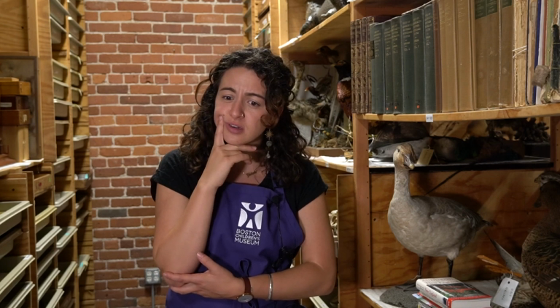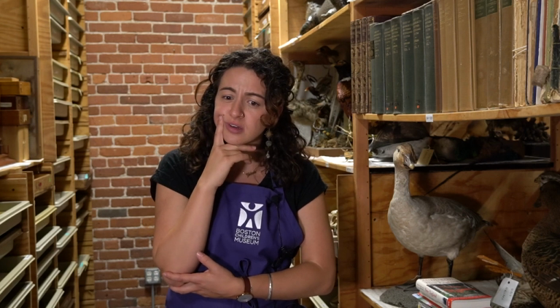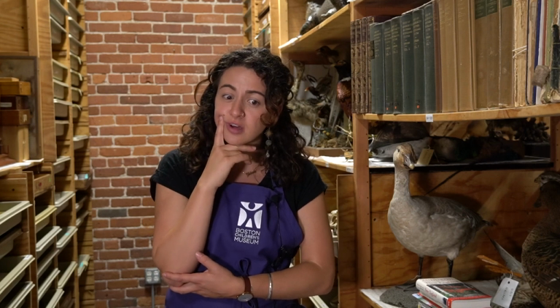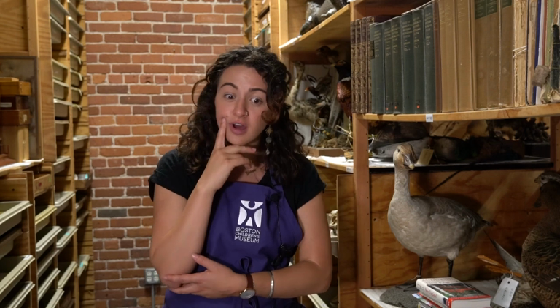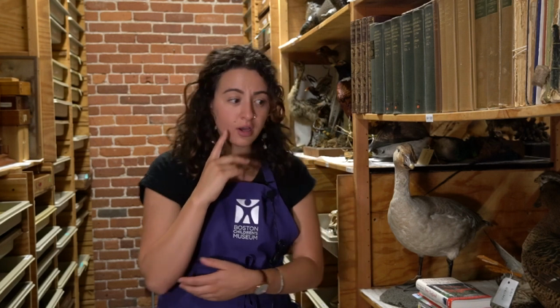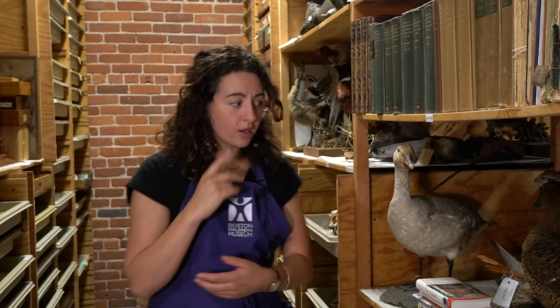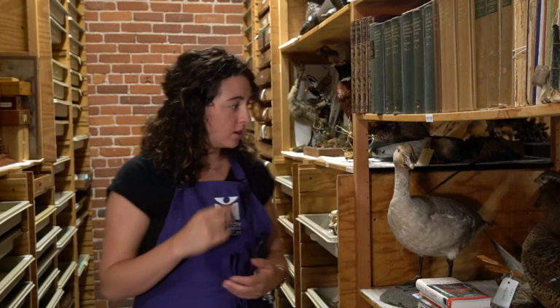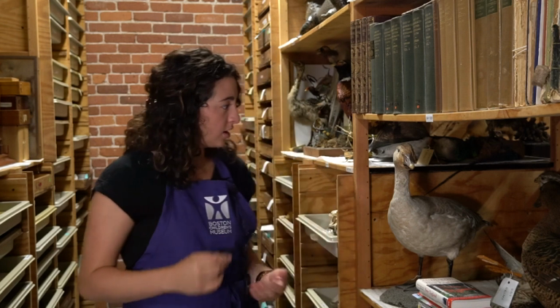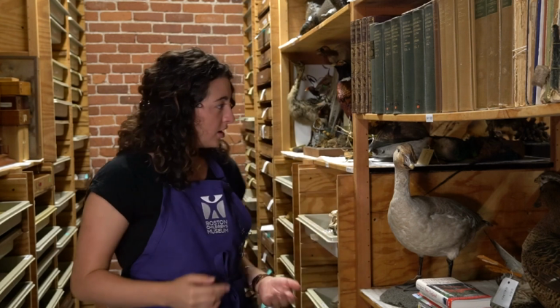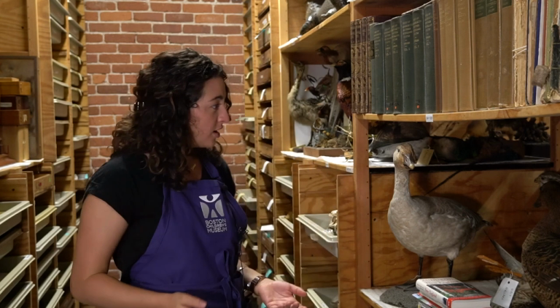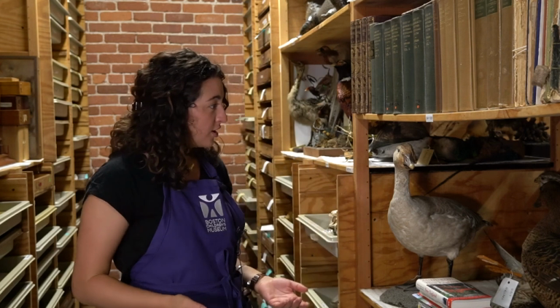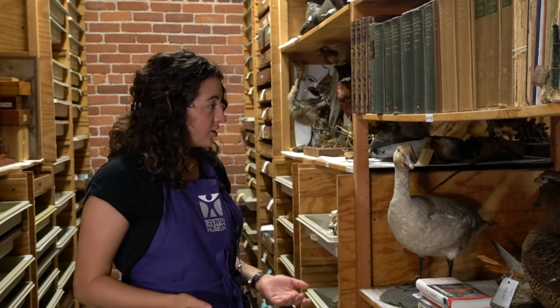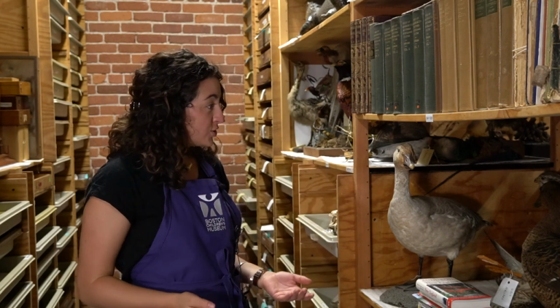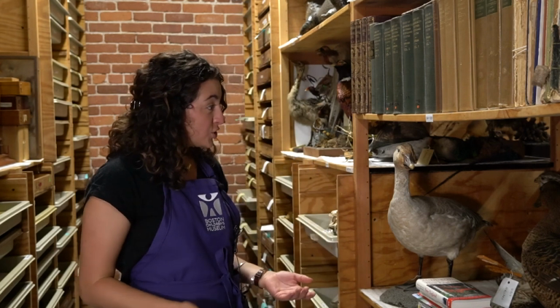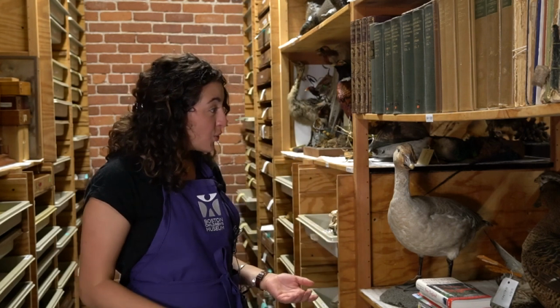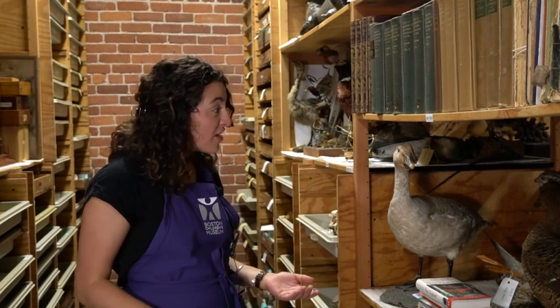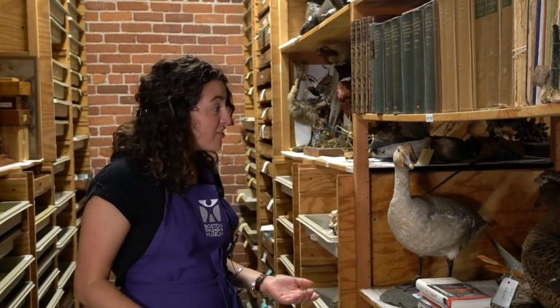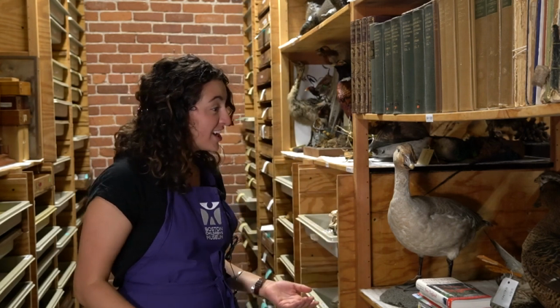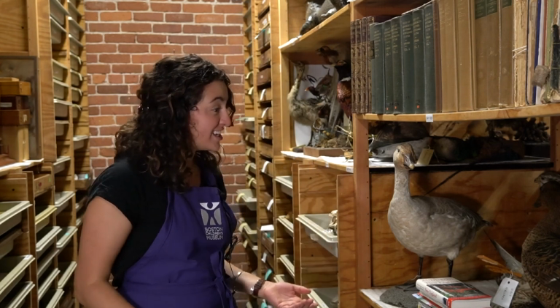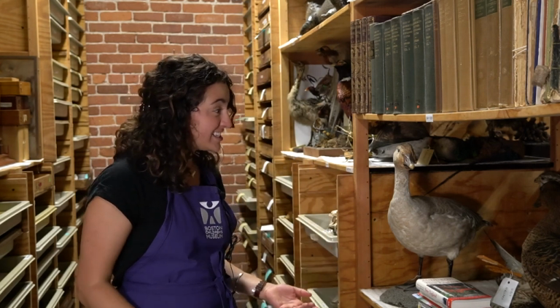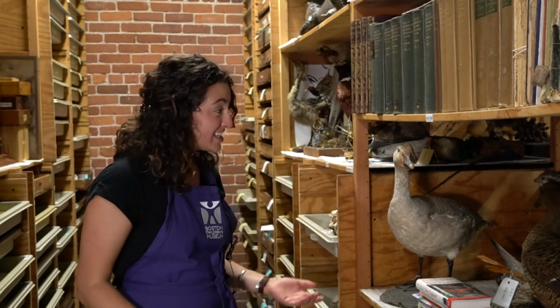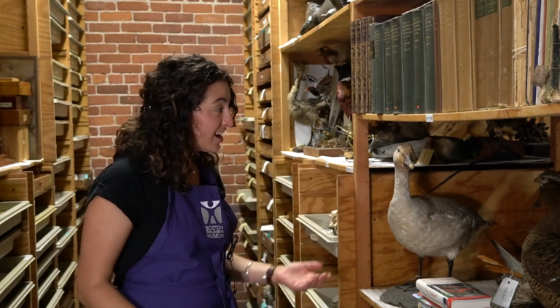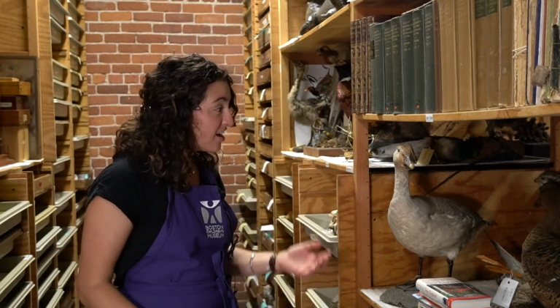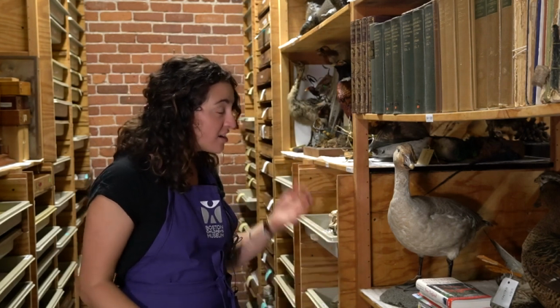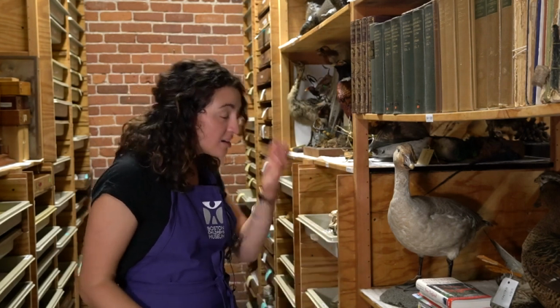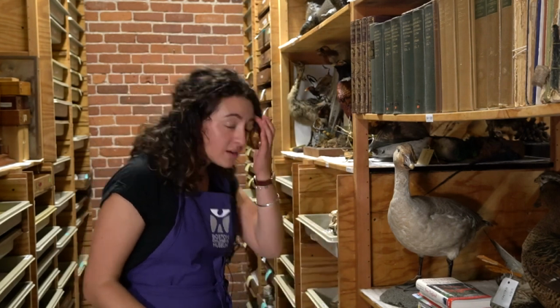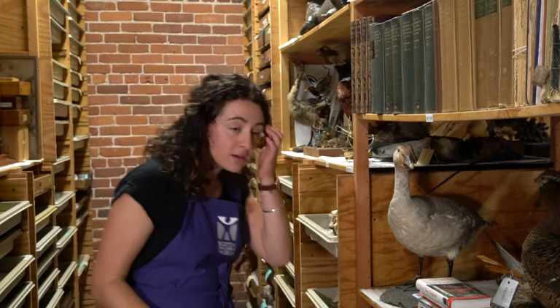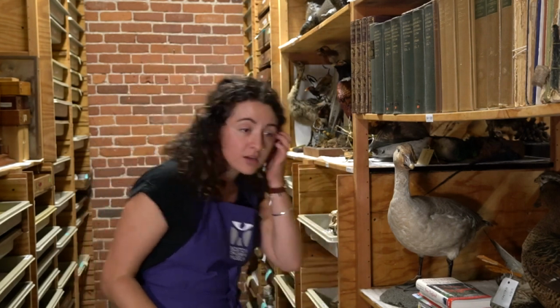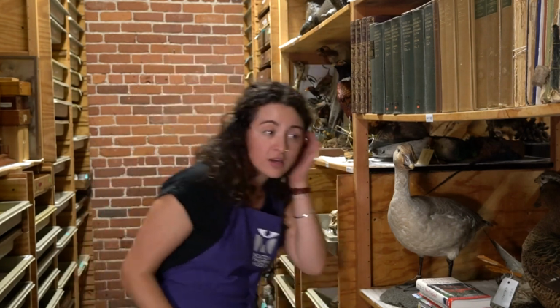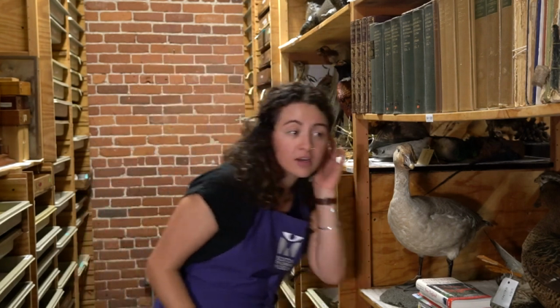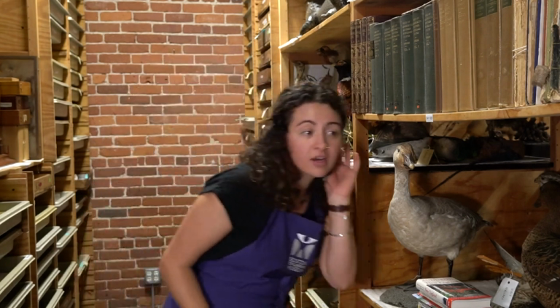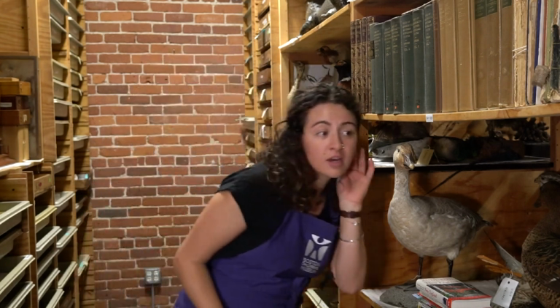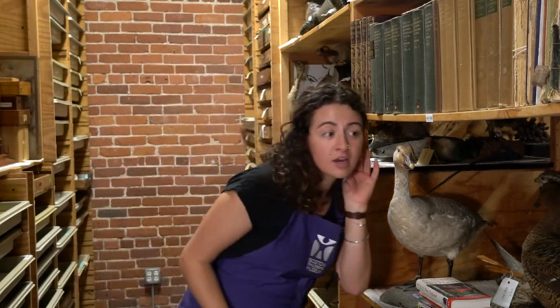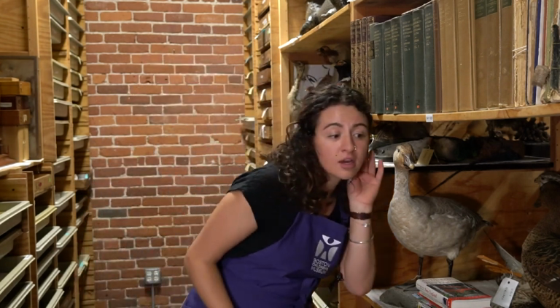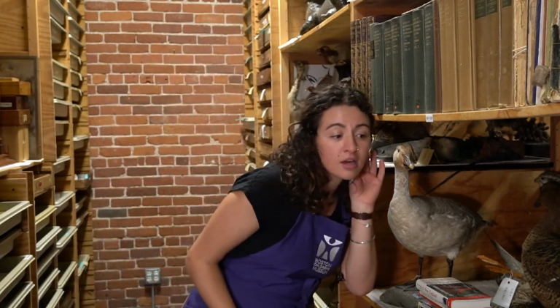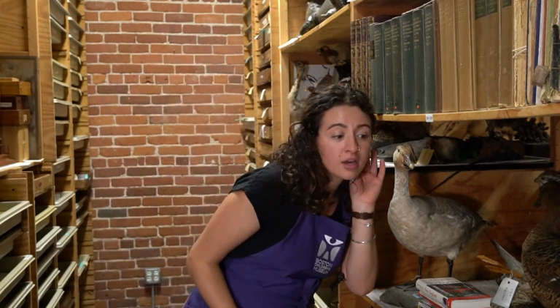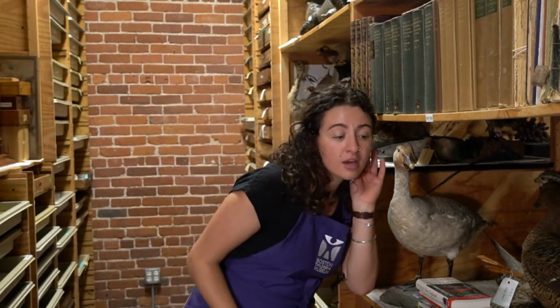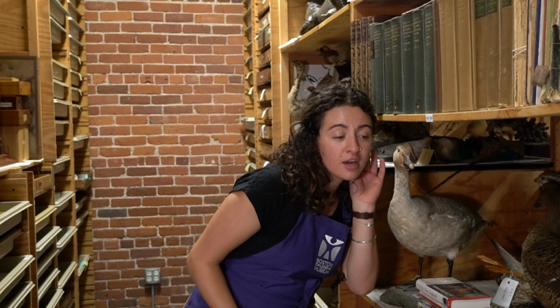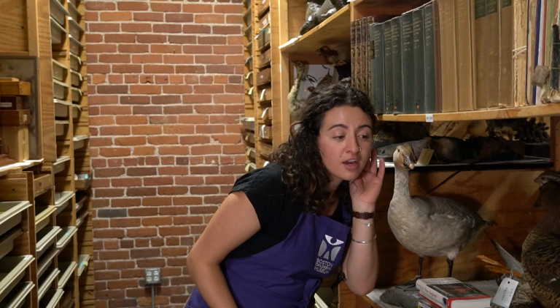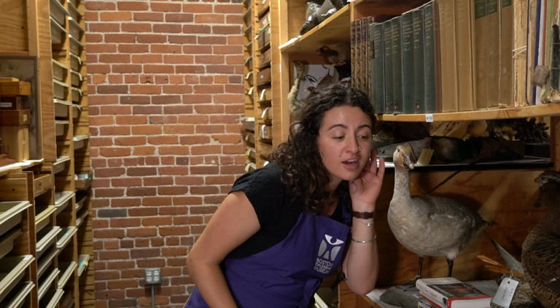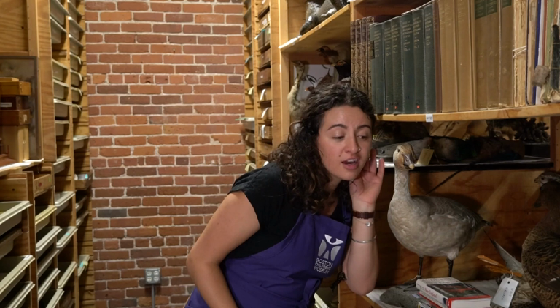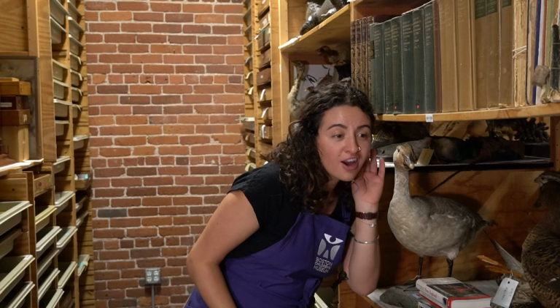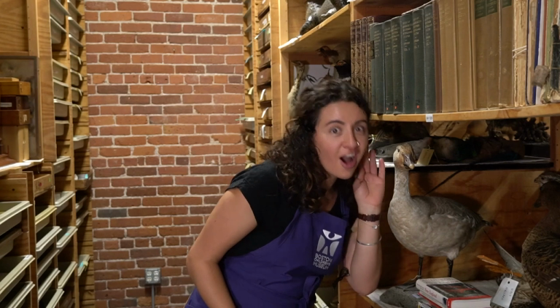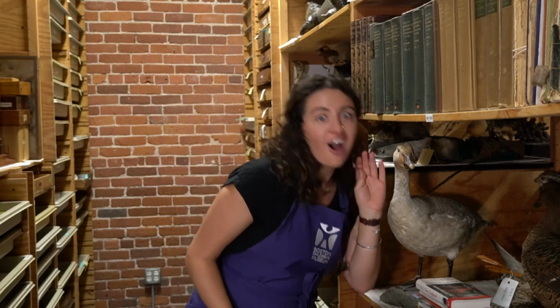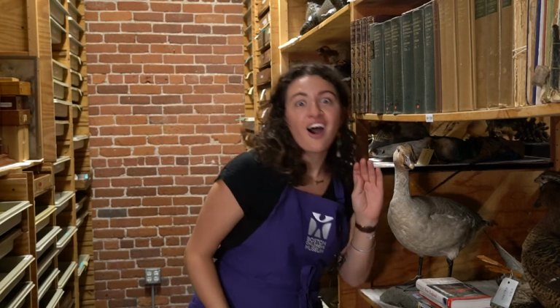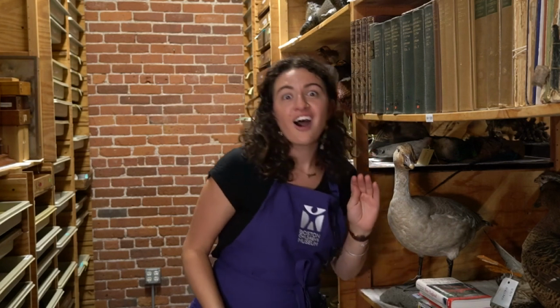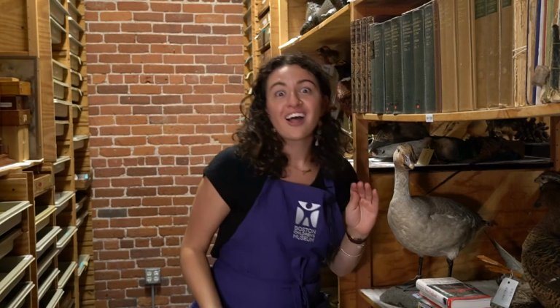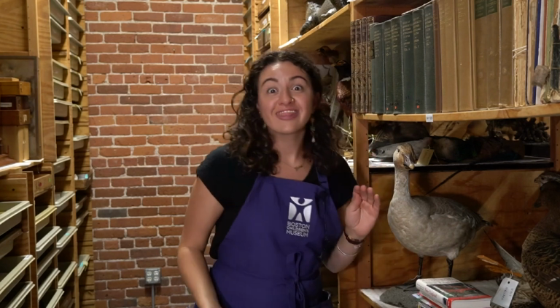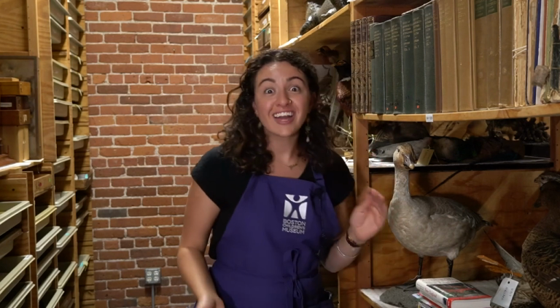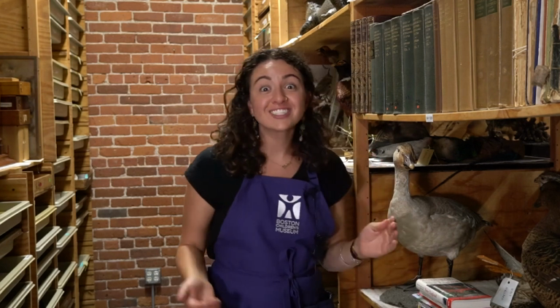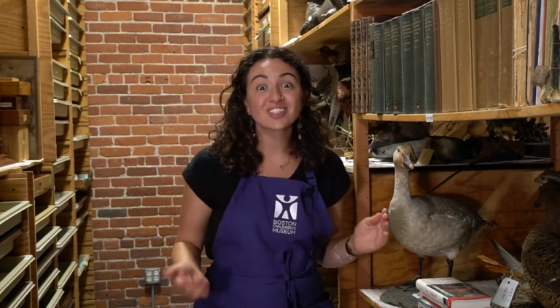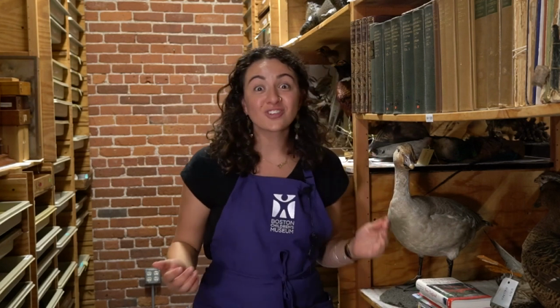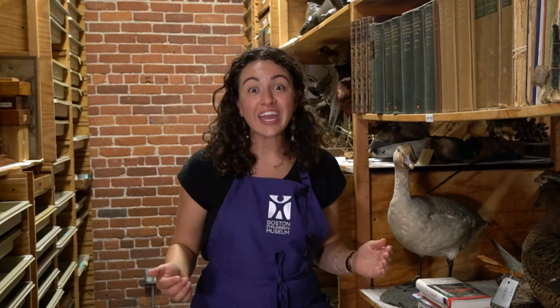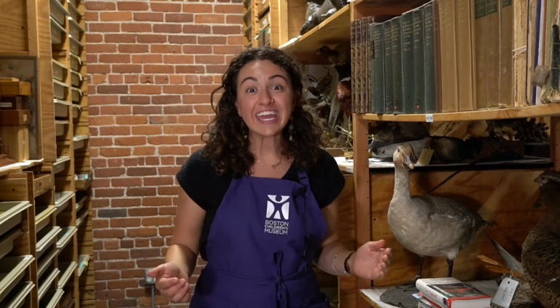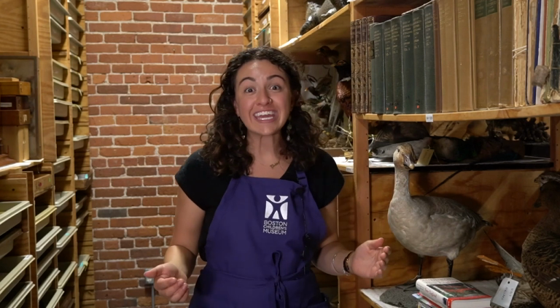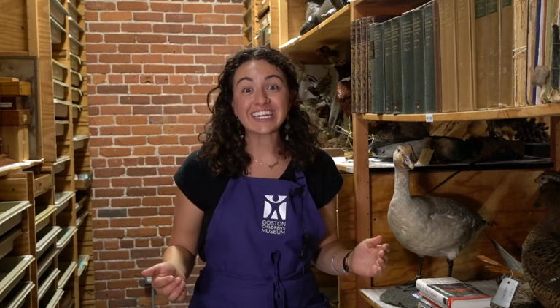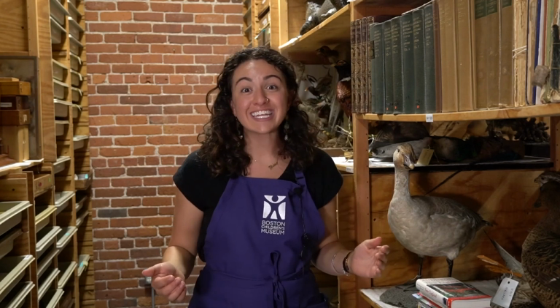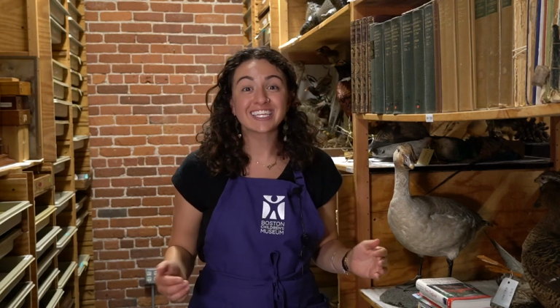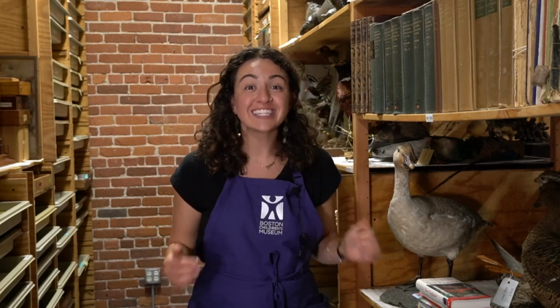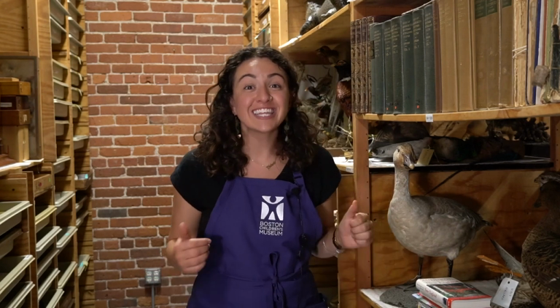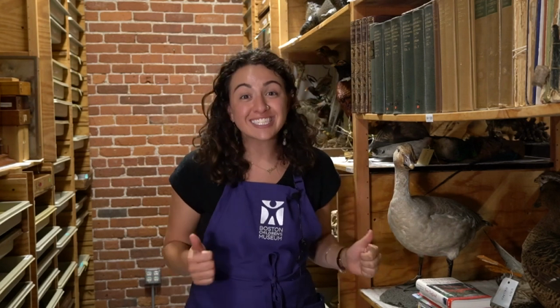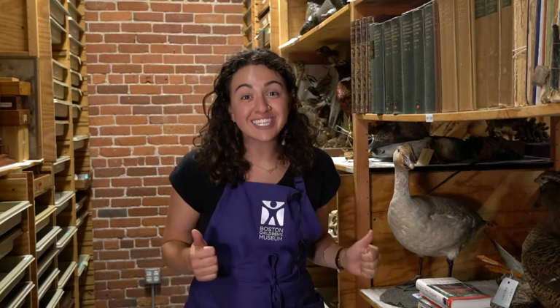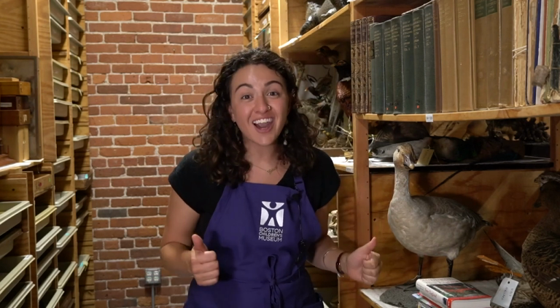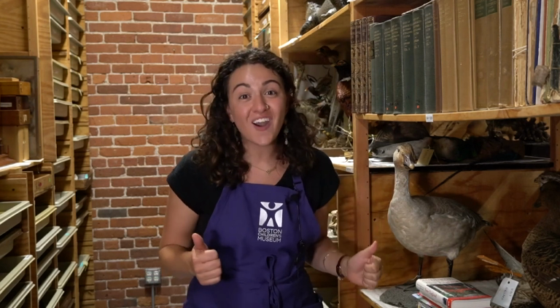Quack, quack, quack. Do you have an idea? That's great! Let's go!